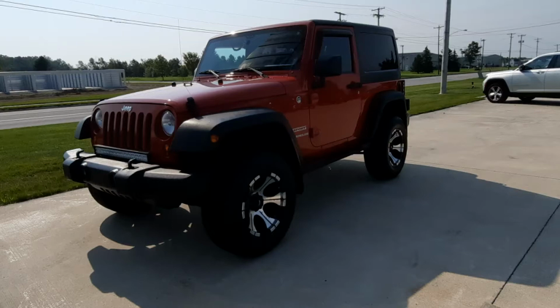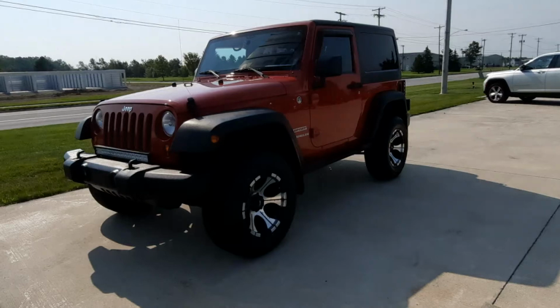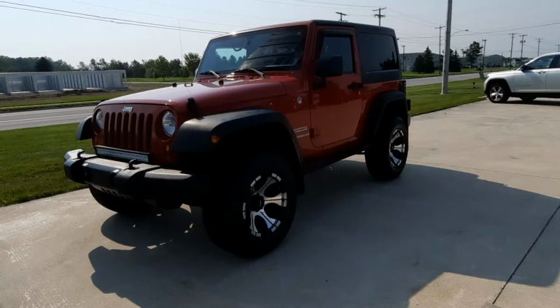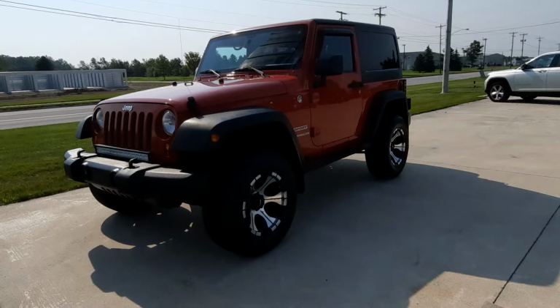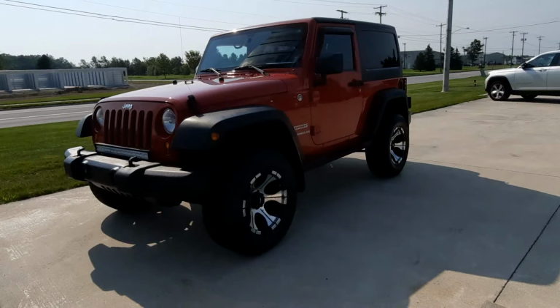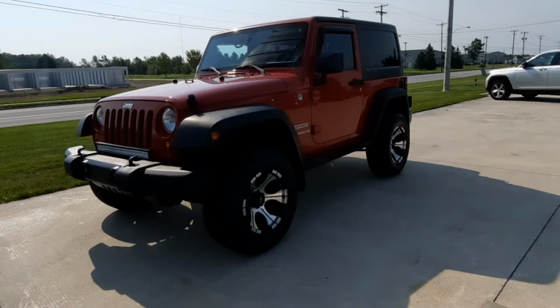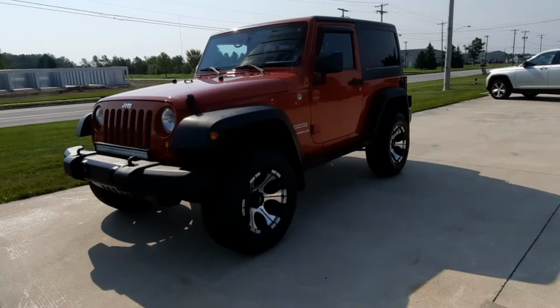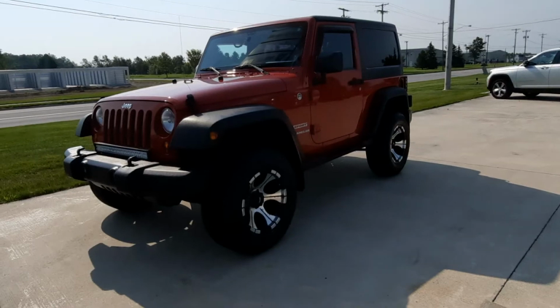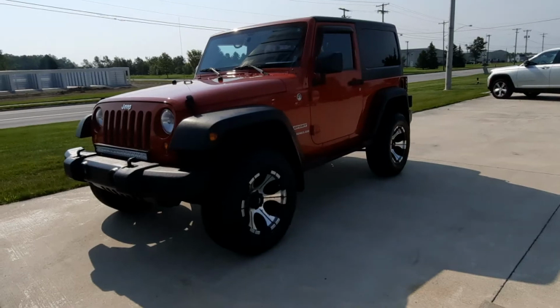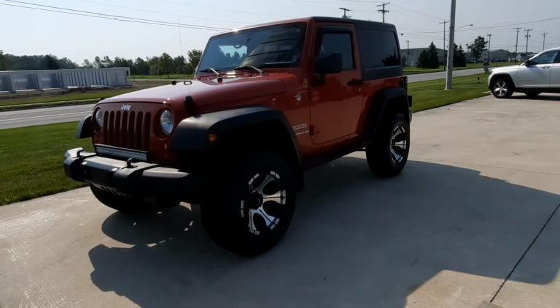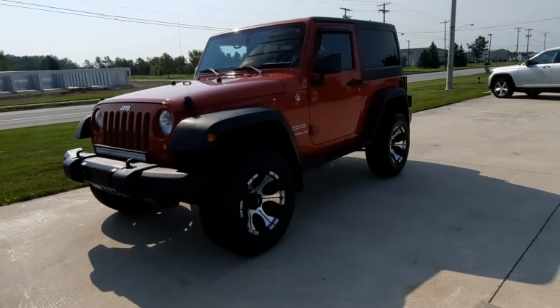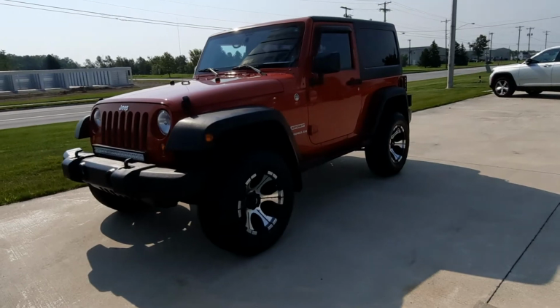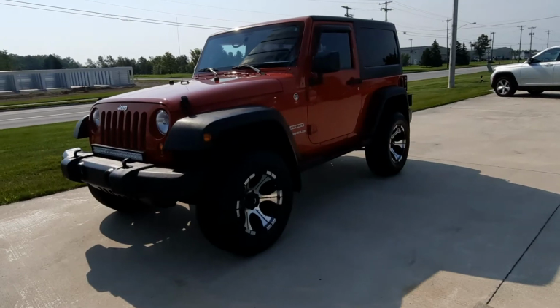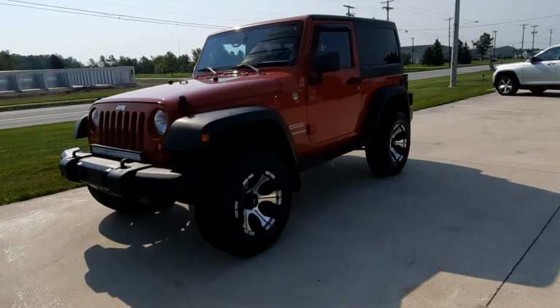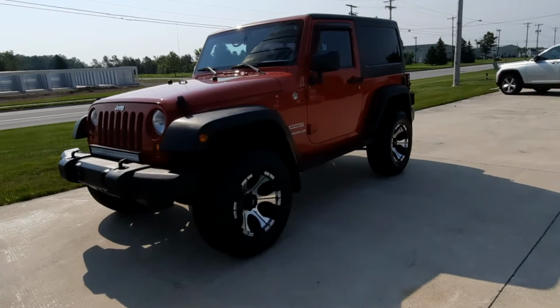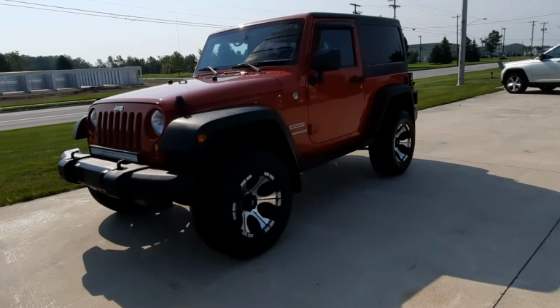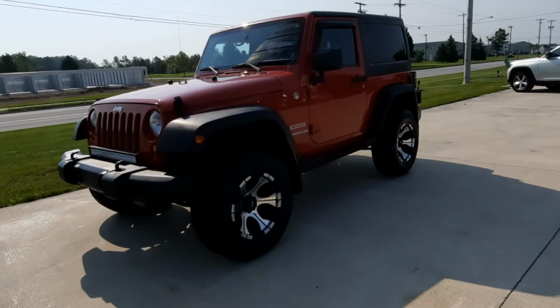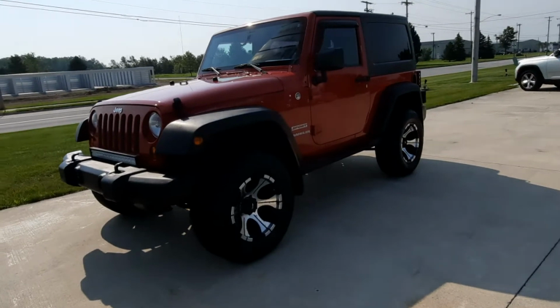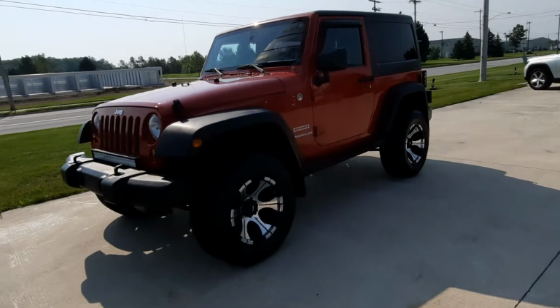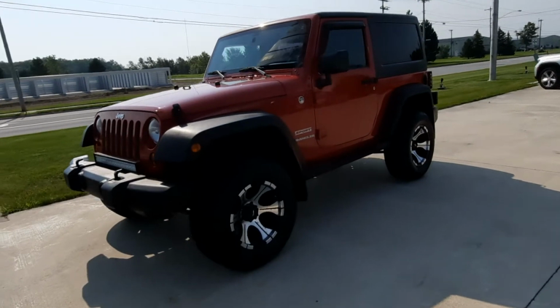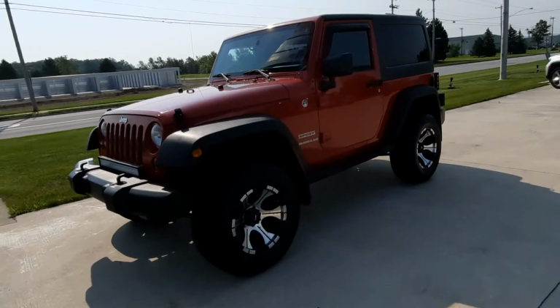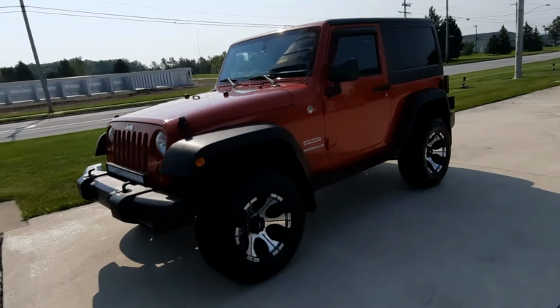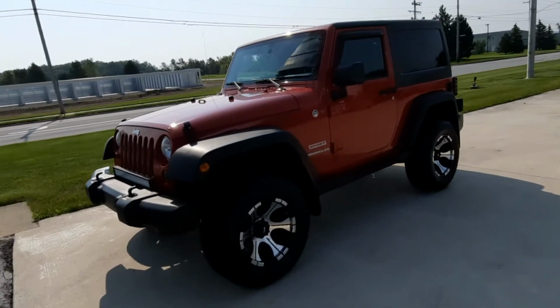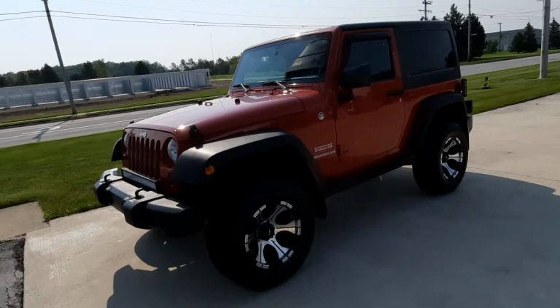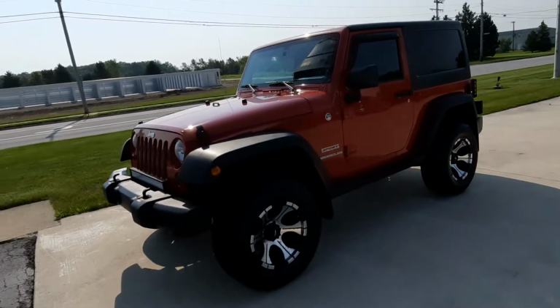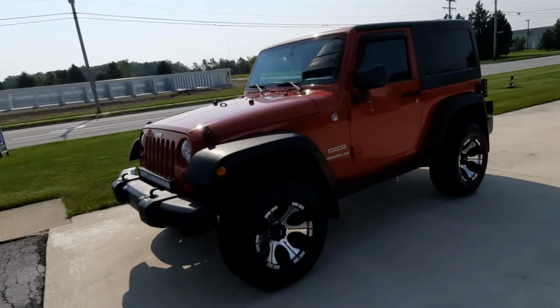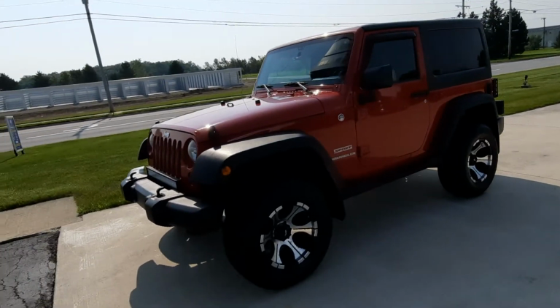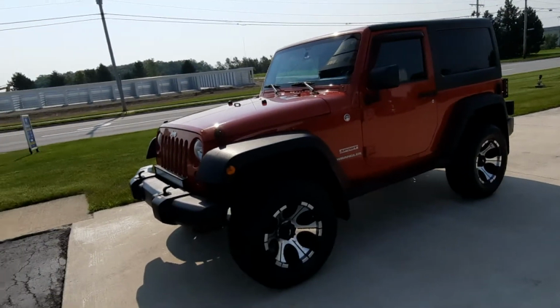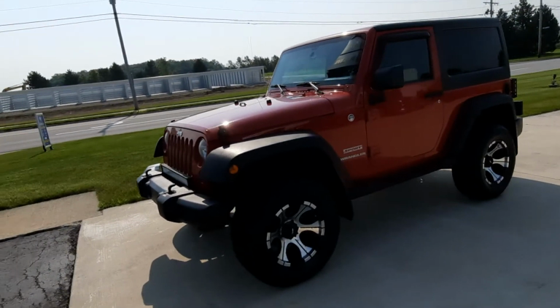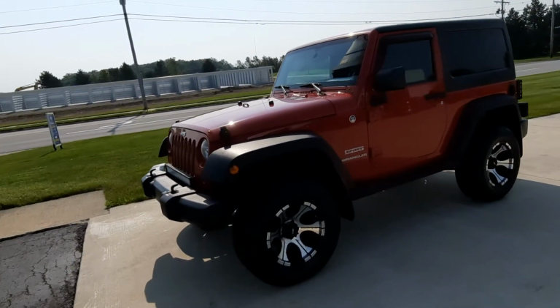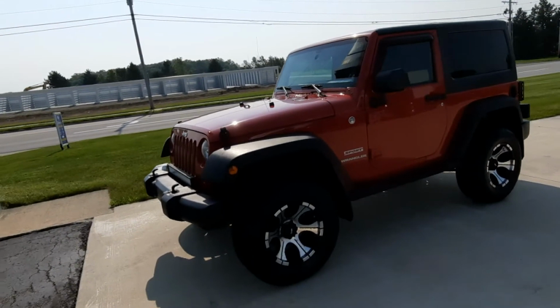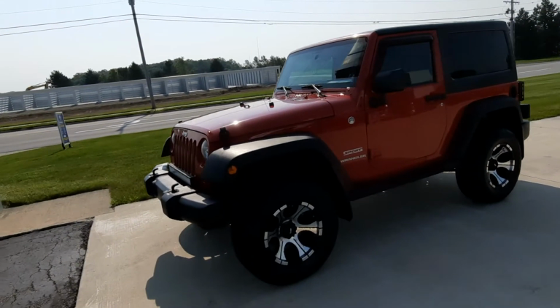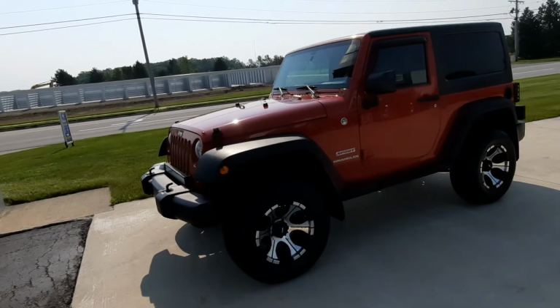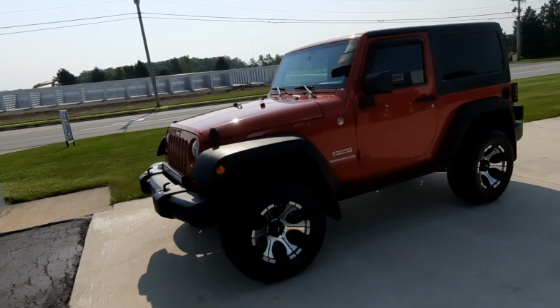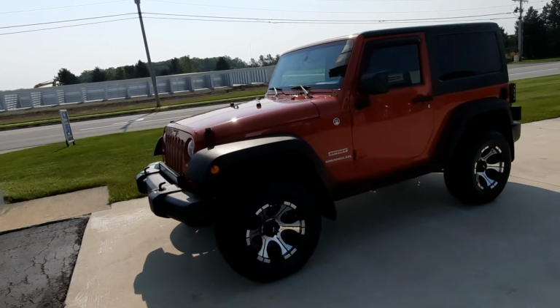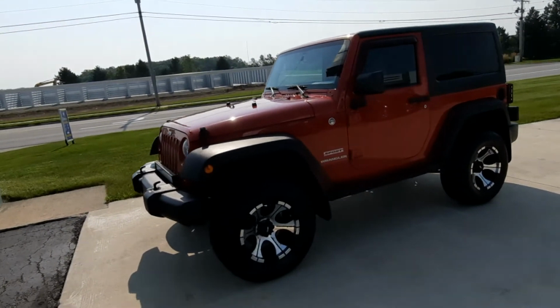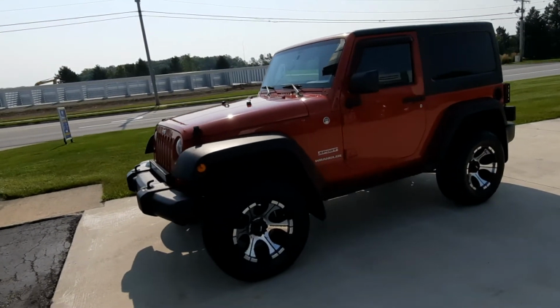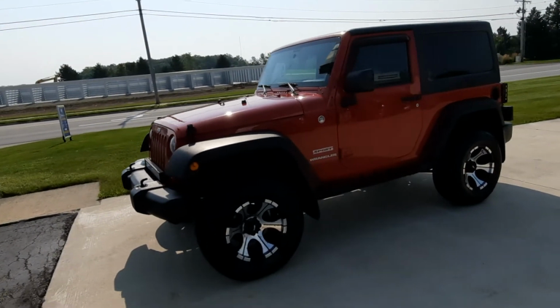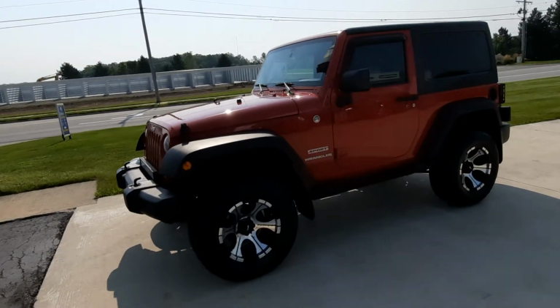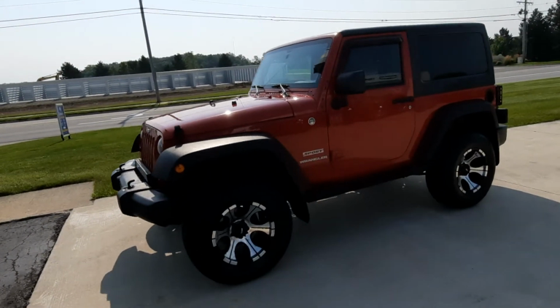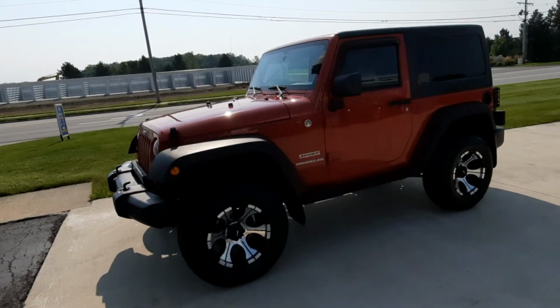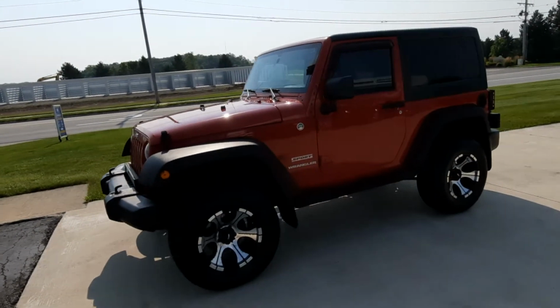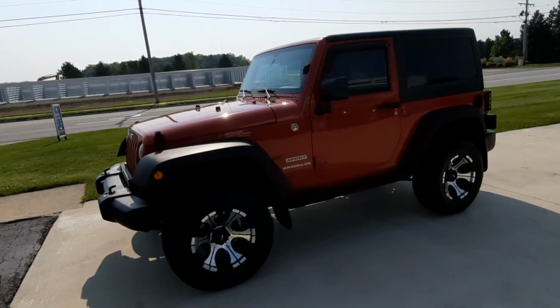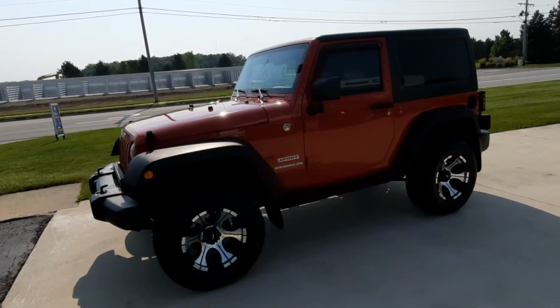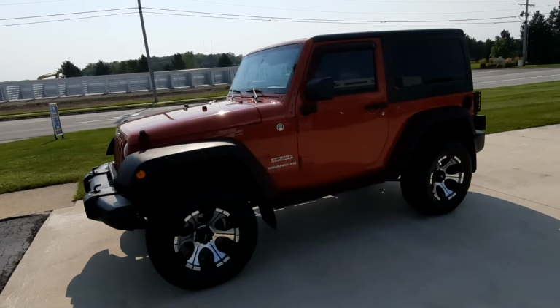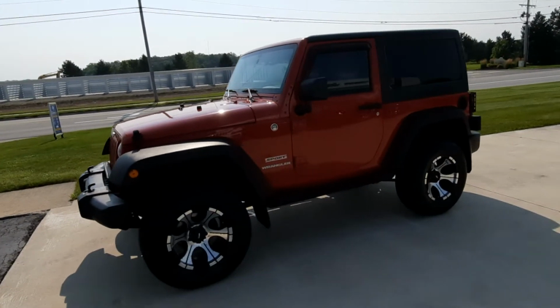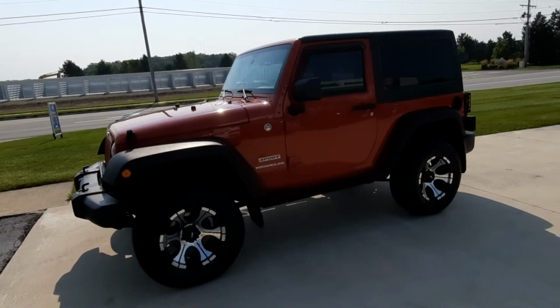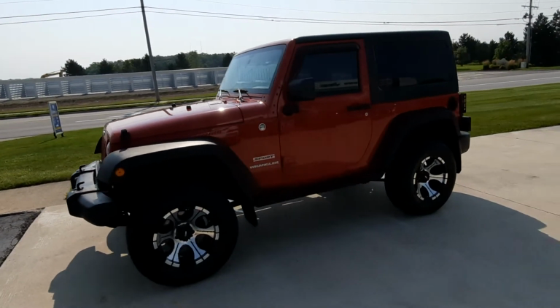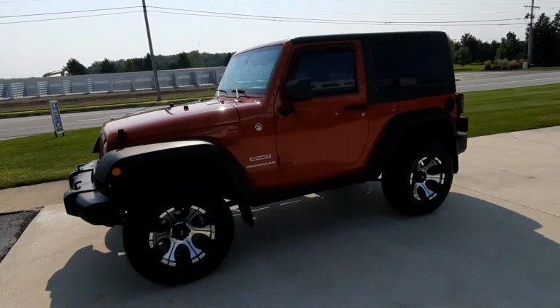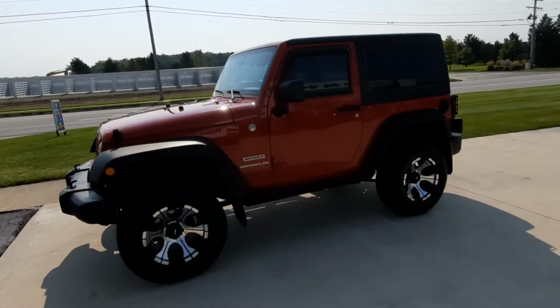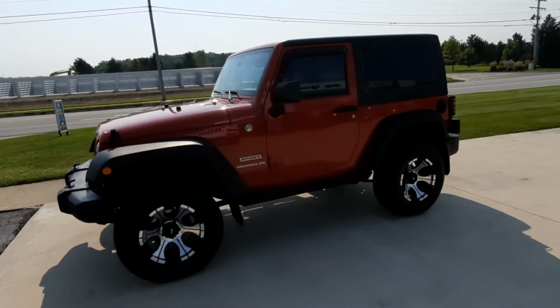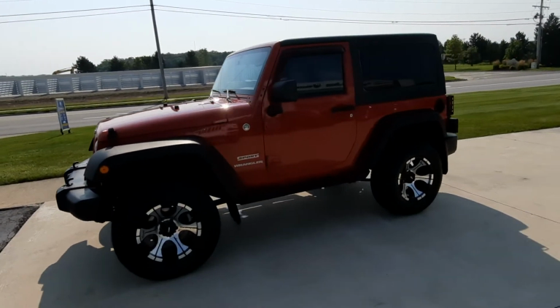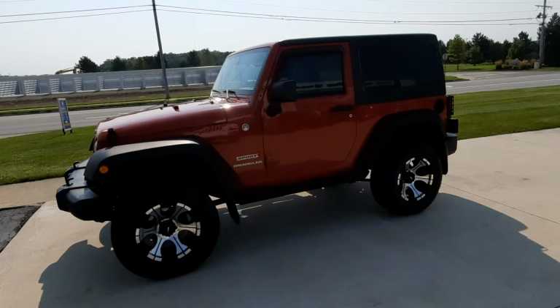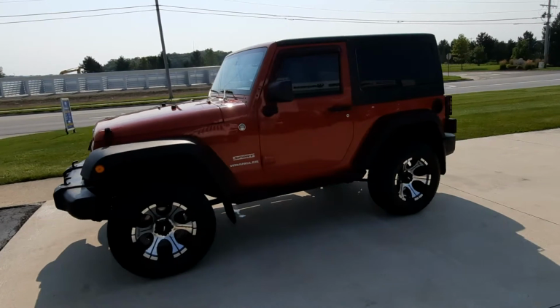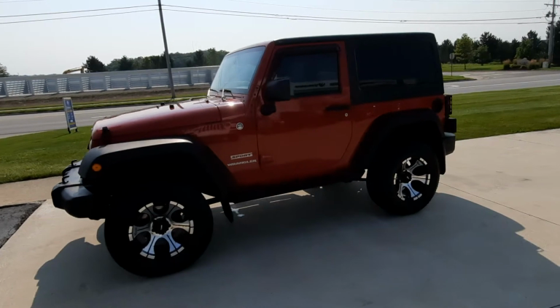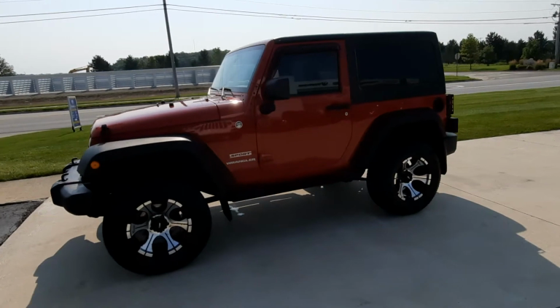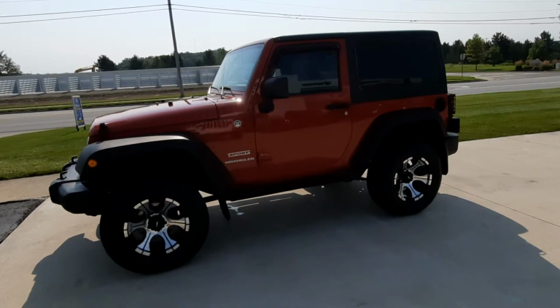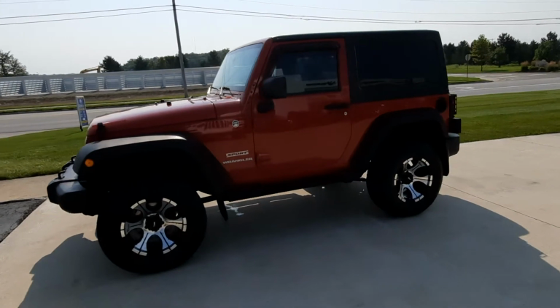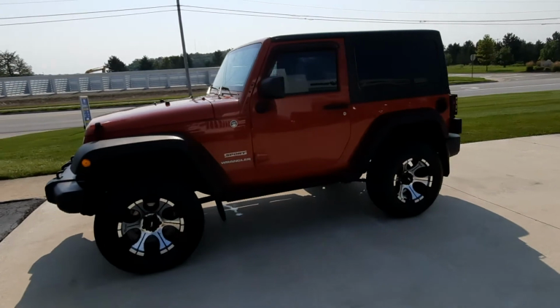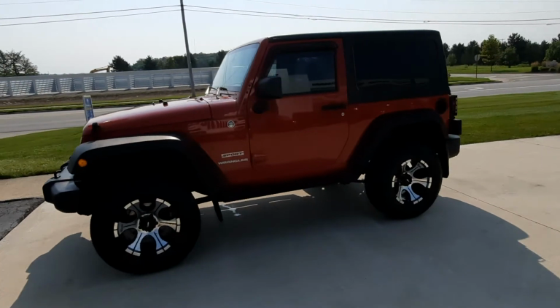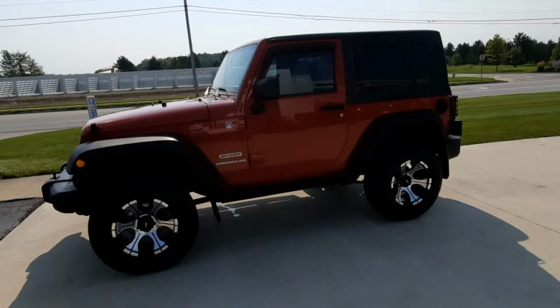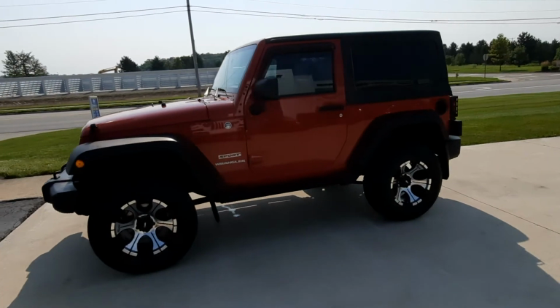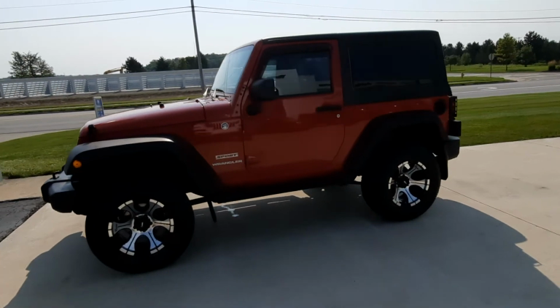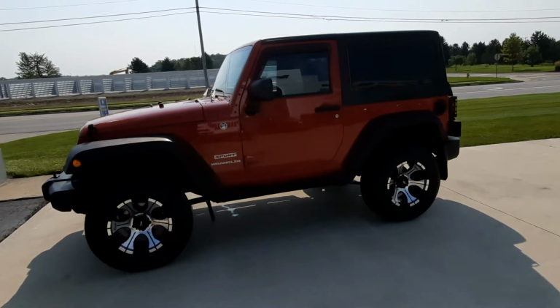Angel here at Terry Henricks Chrysler, going to take you on a quick walk around of this 2012 Jeep Wrangler Sport.